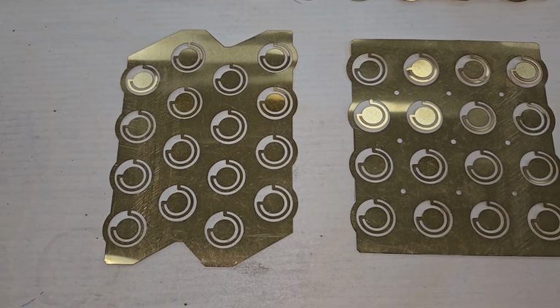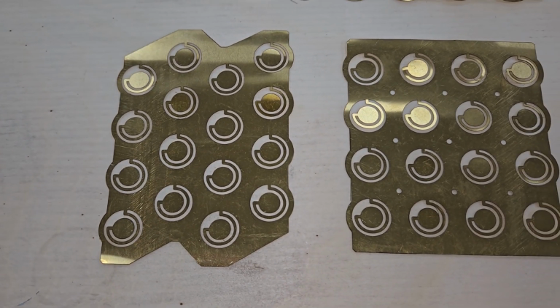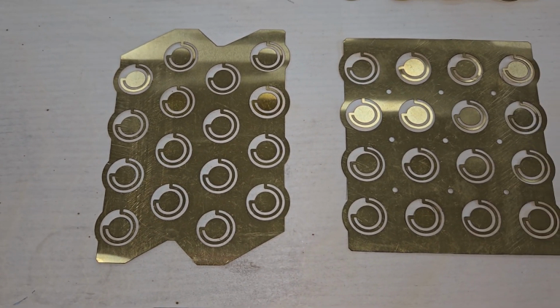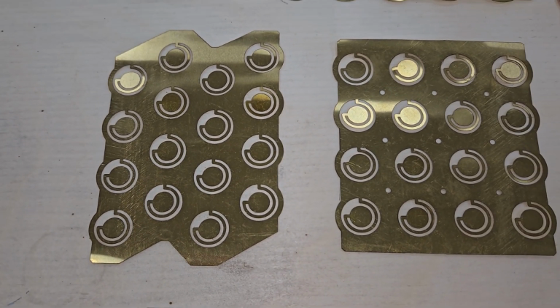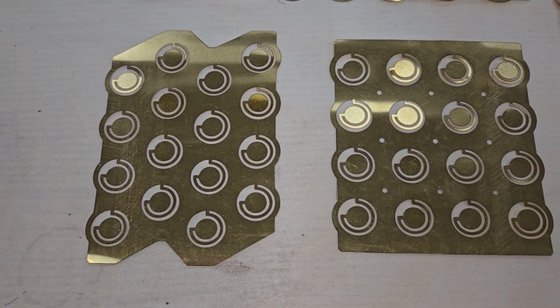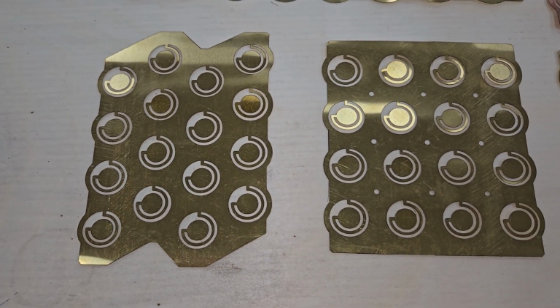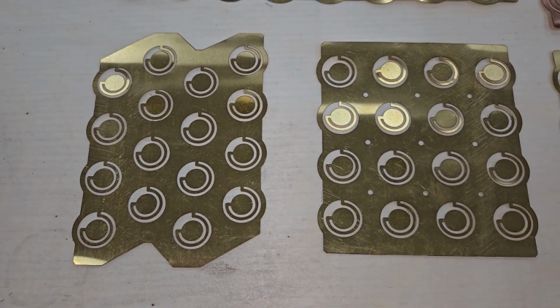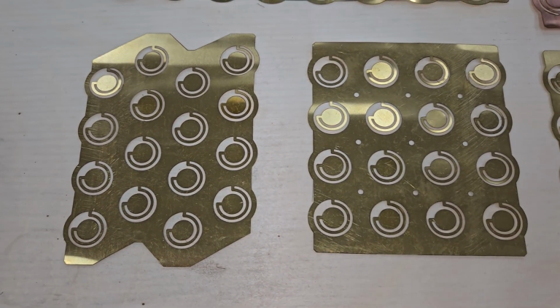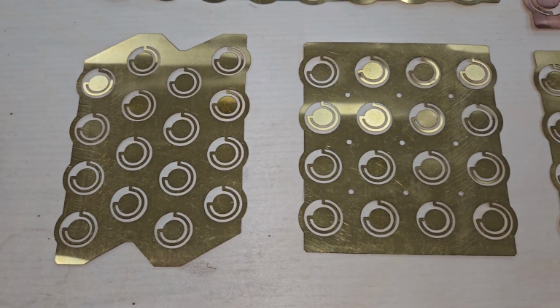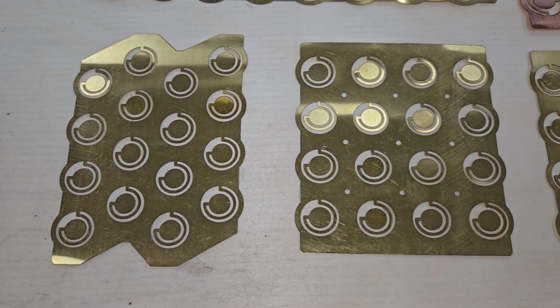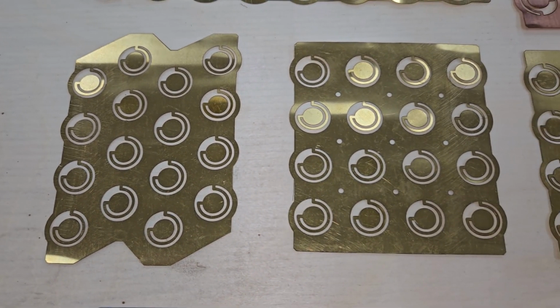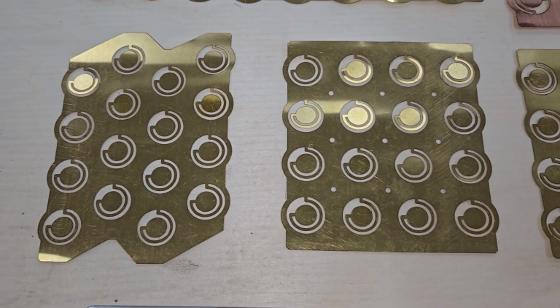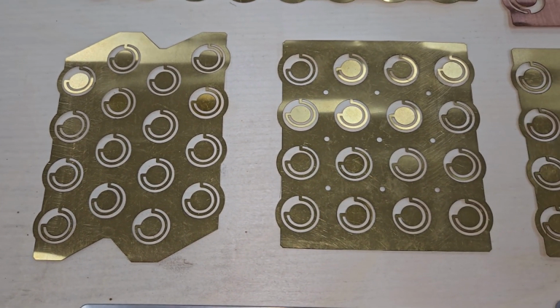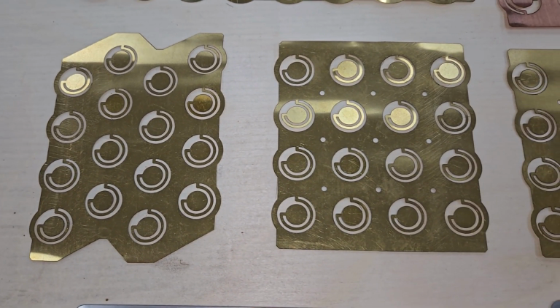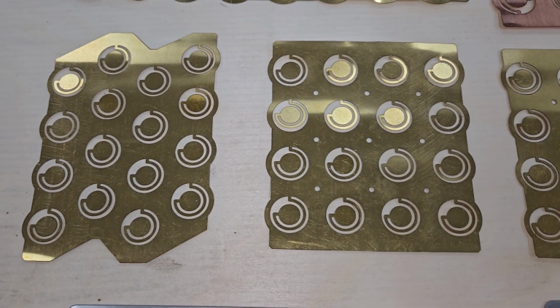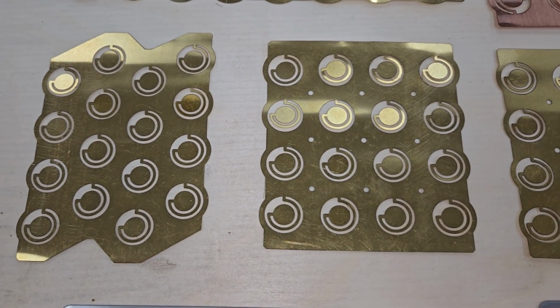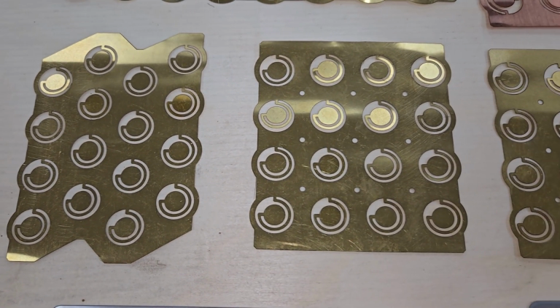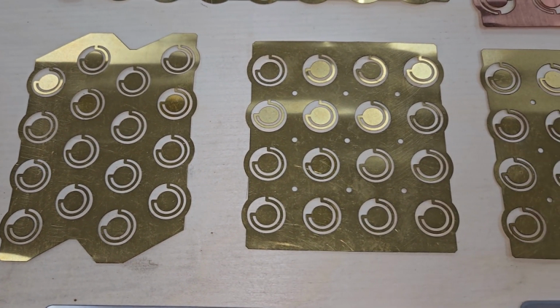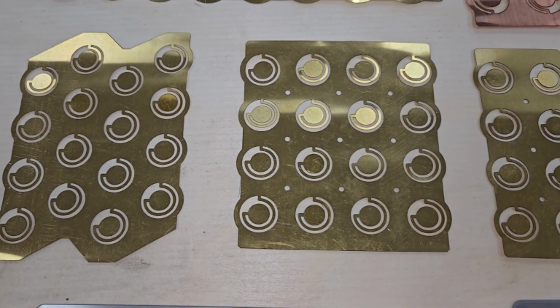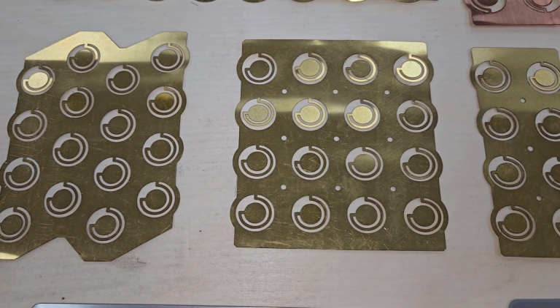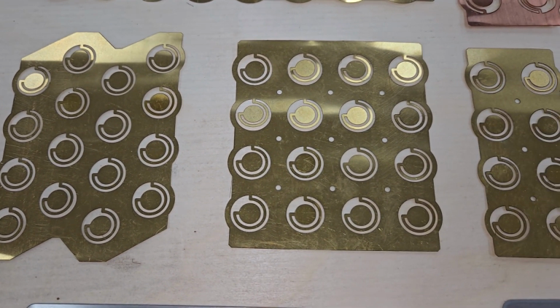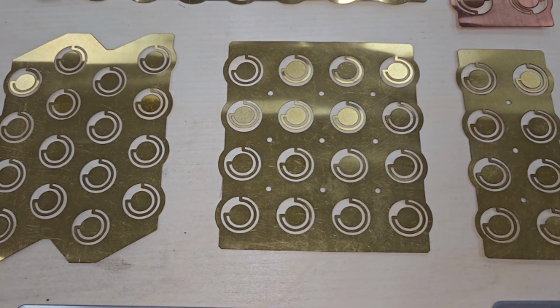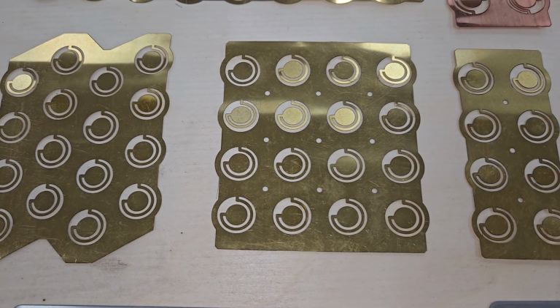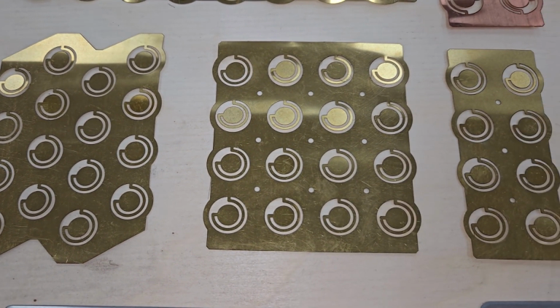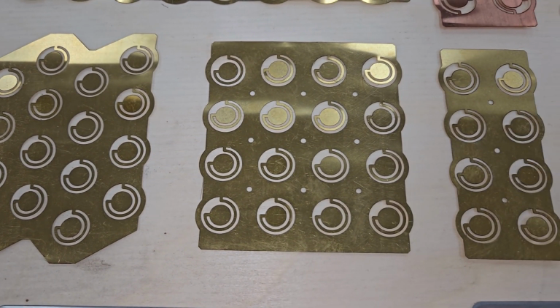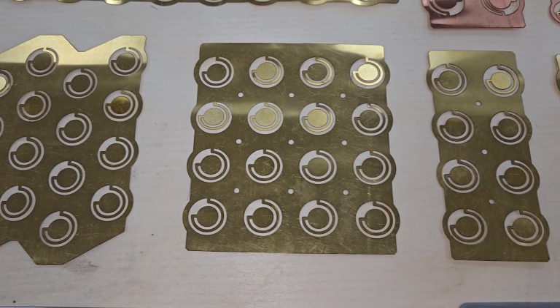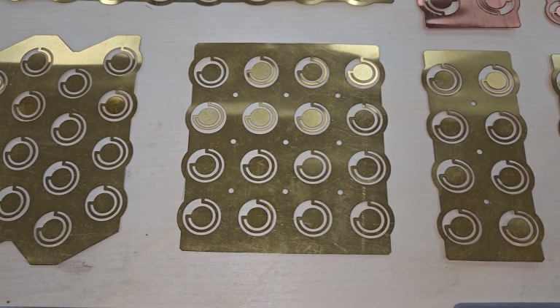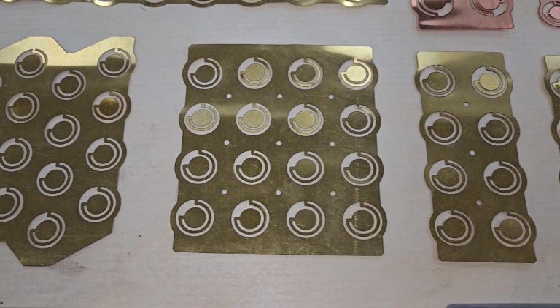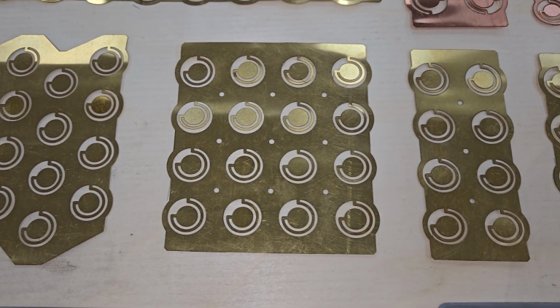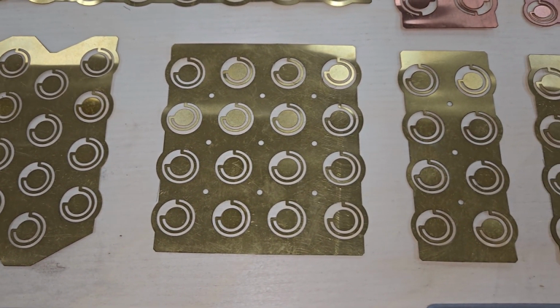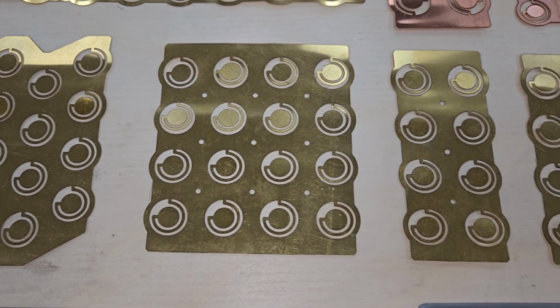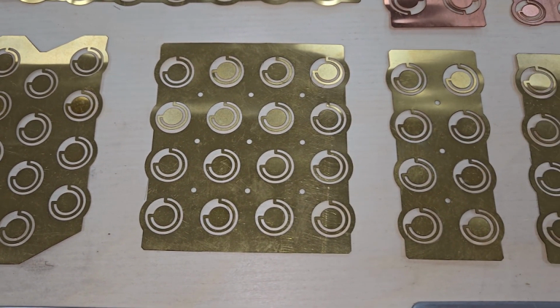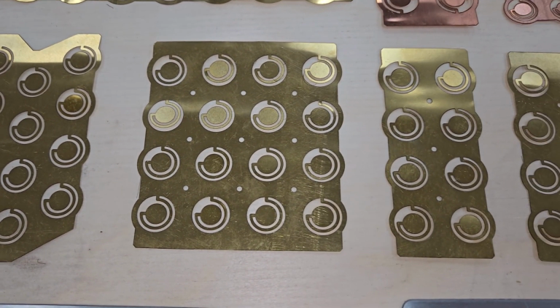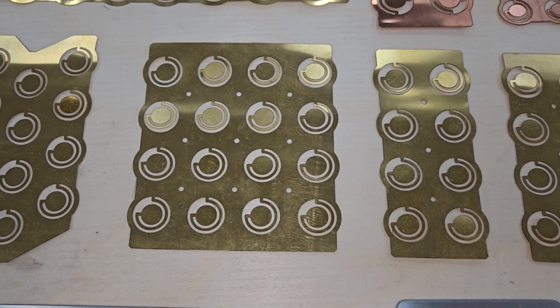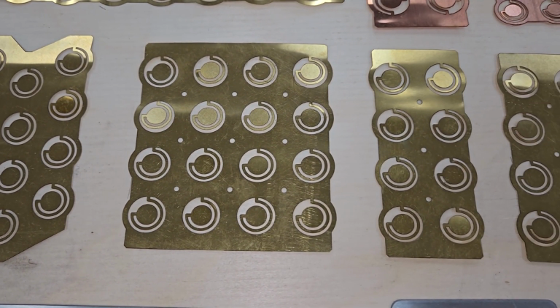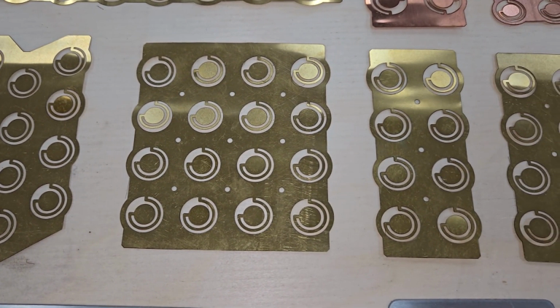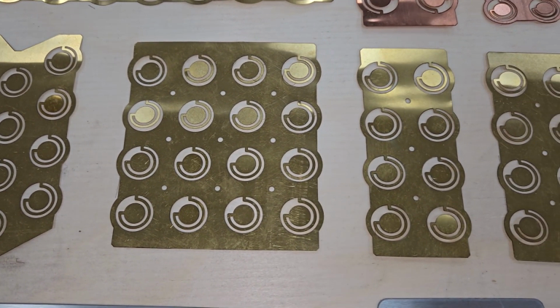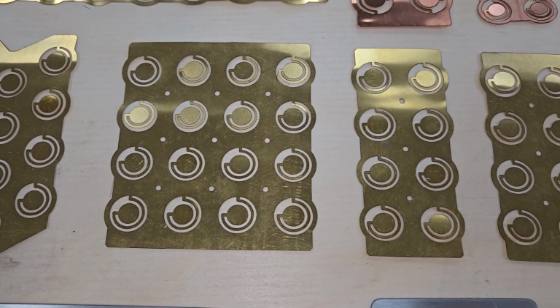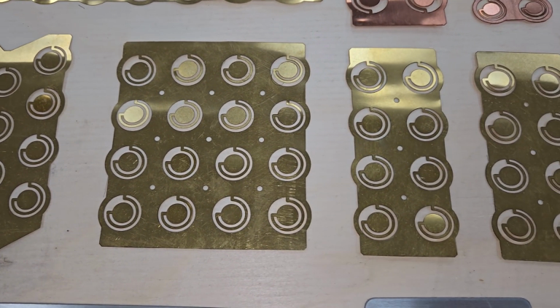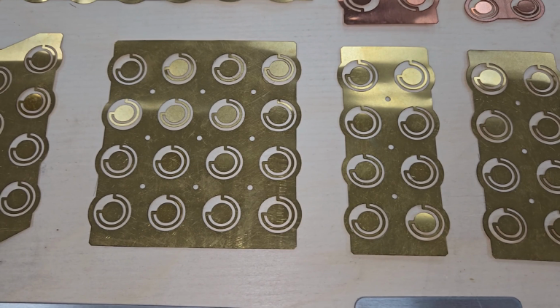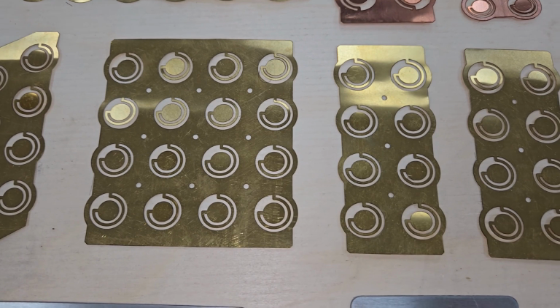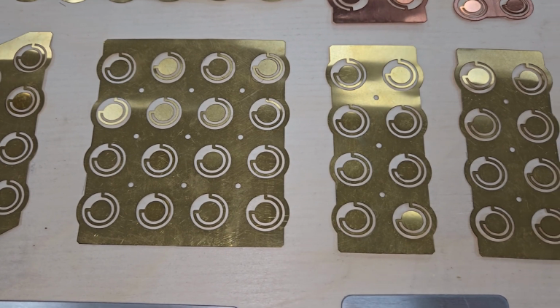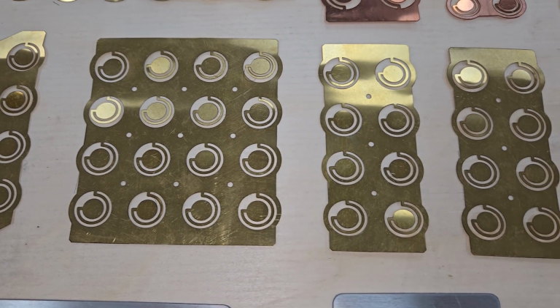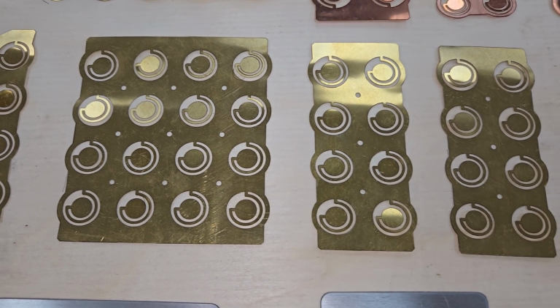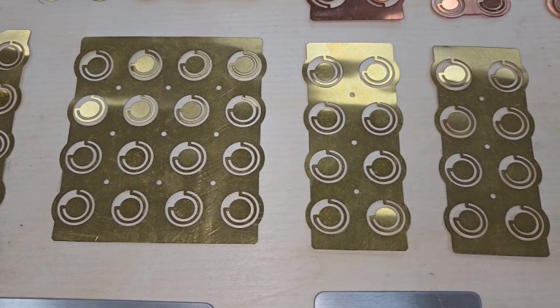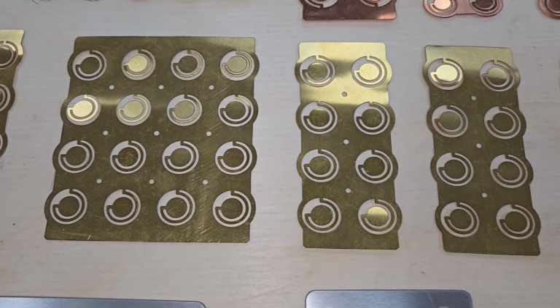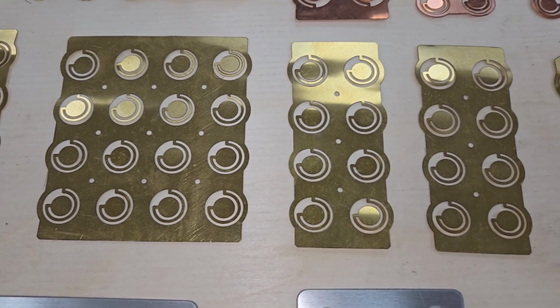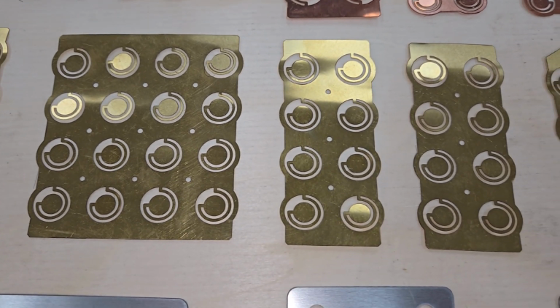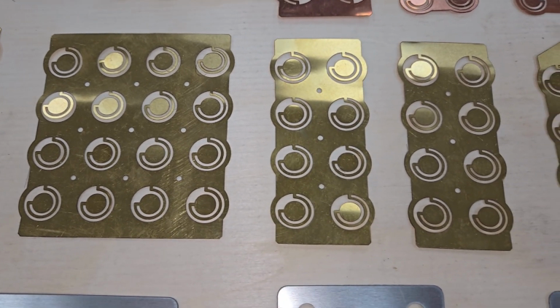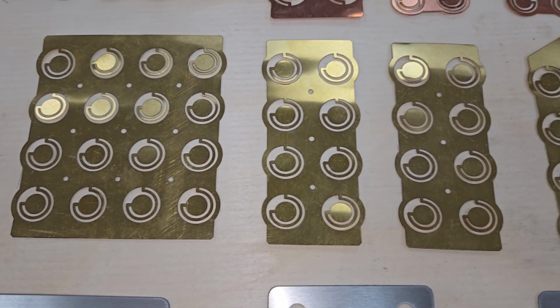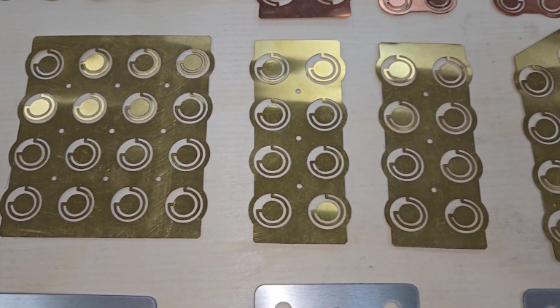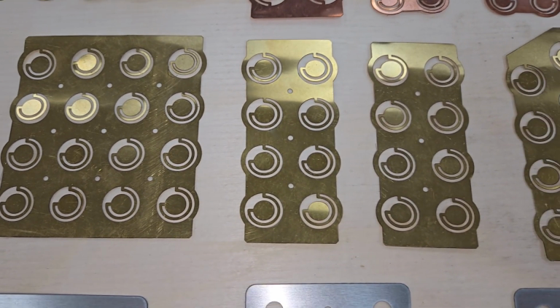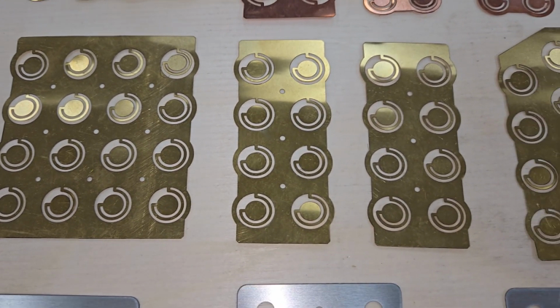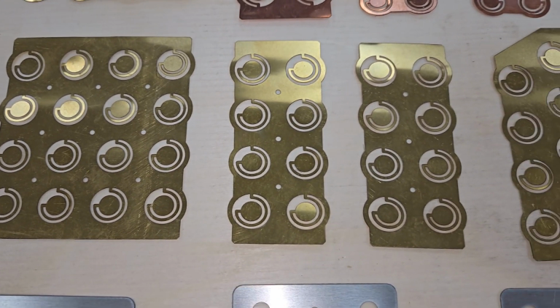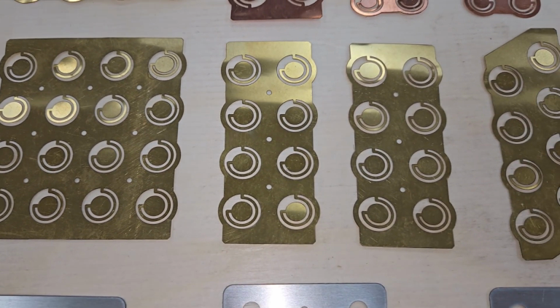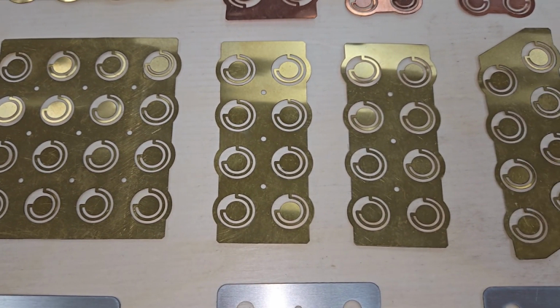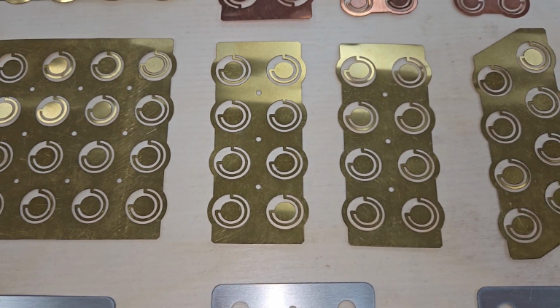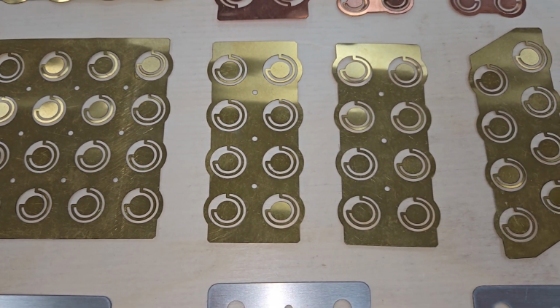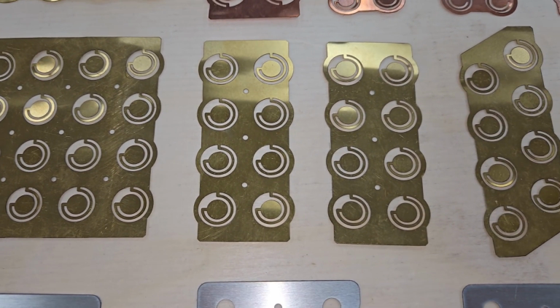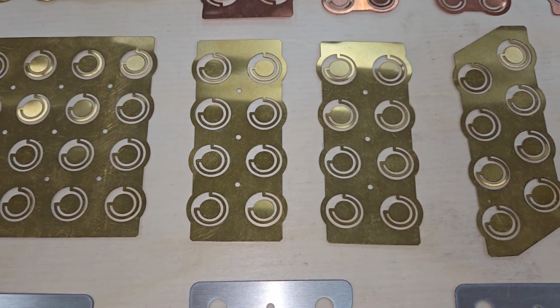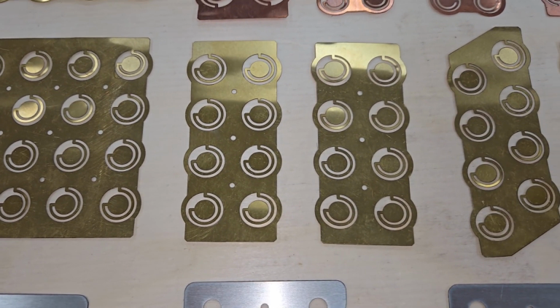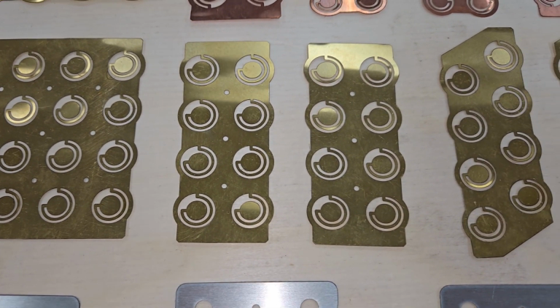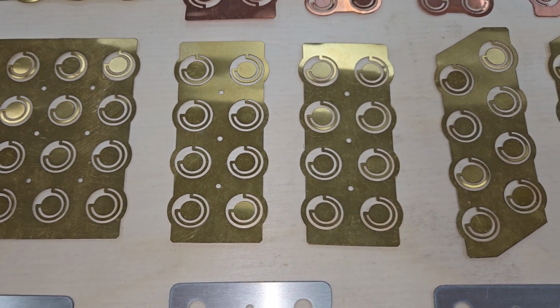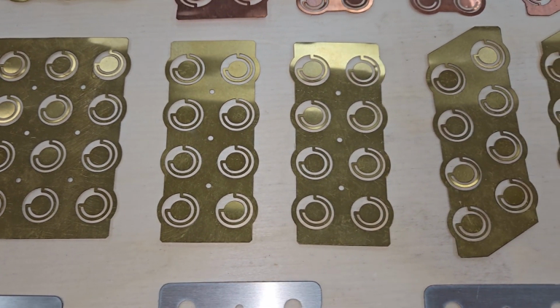Hello folks, welcome to the channel. In this video I'm going to show you how I made these copper battery strips with built-in cell level fusing.